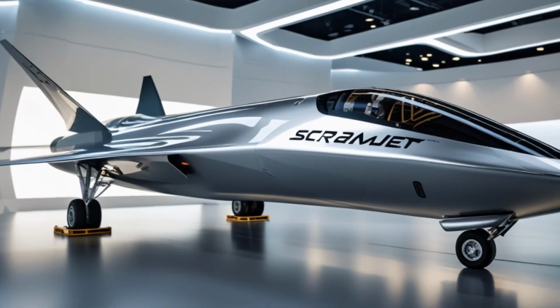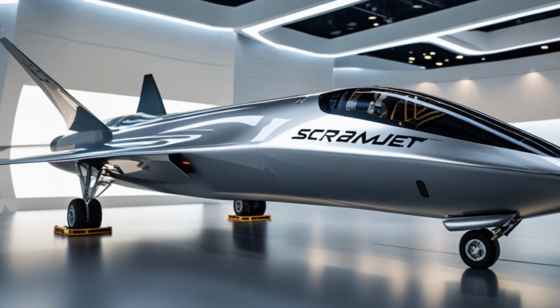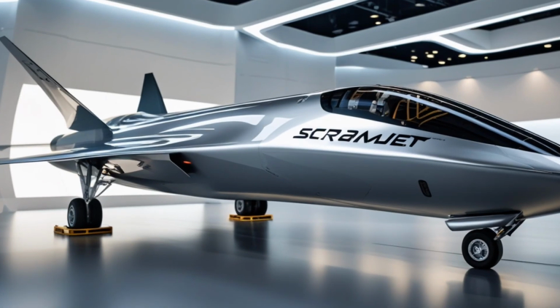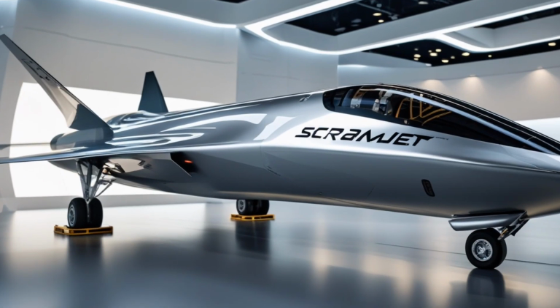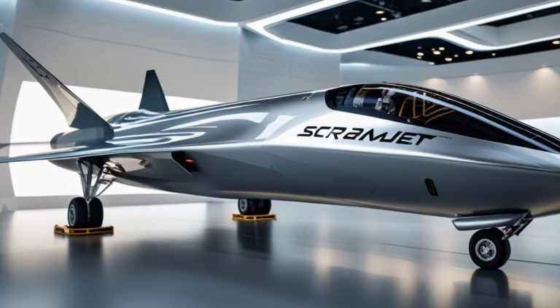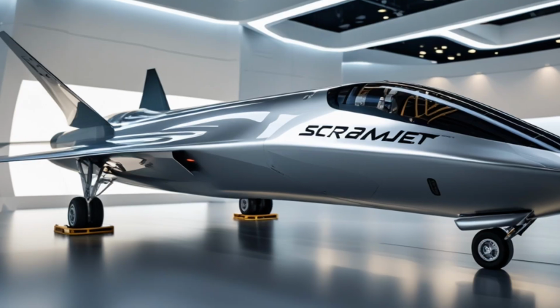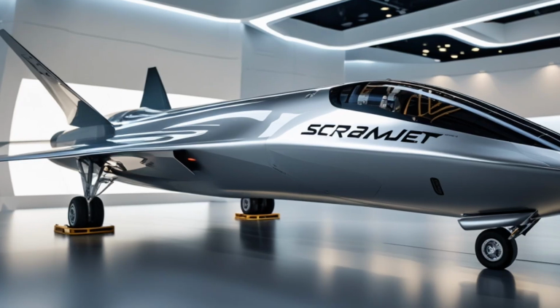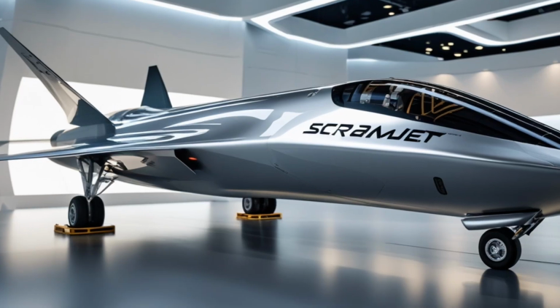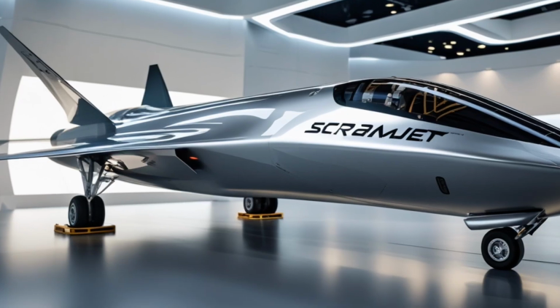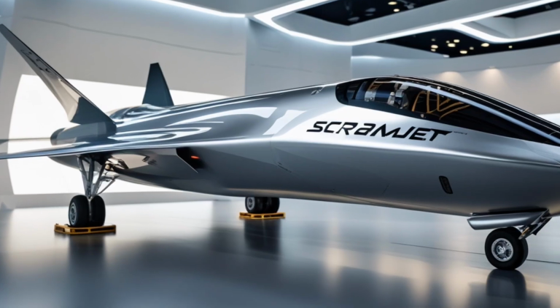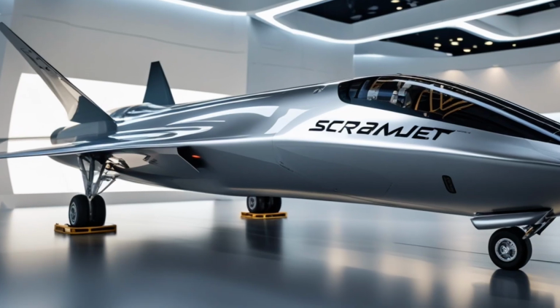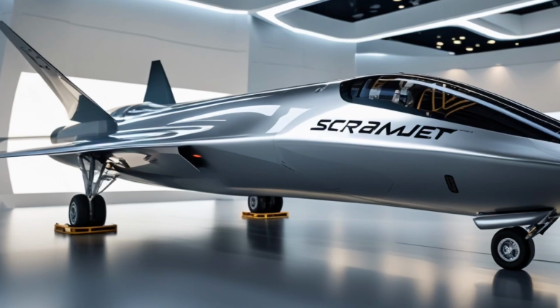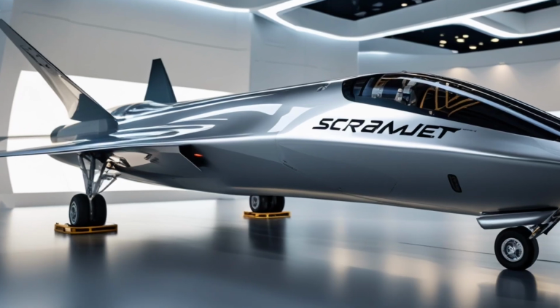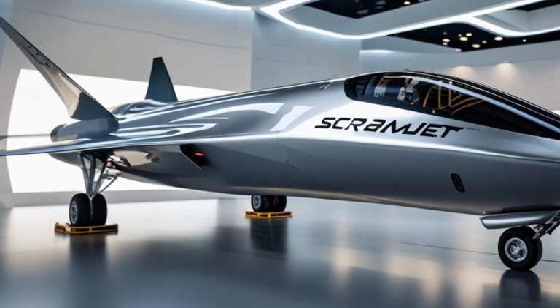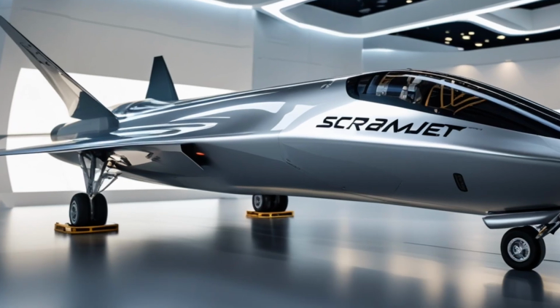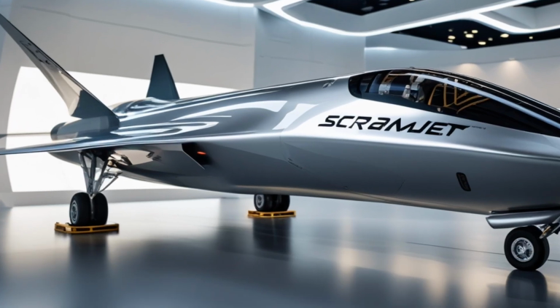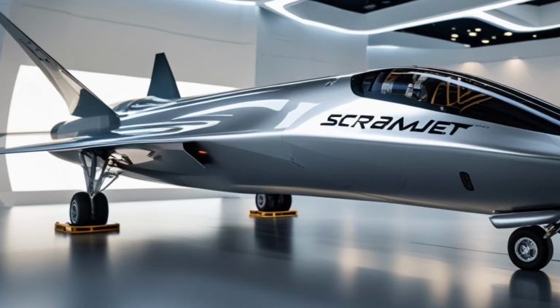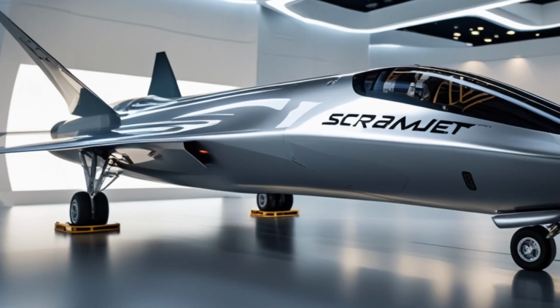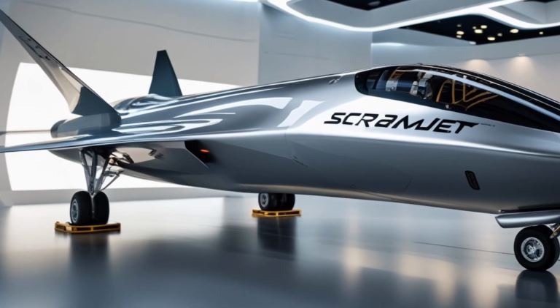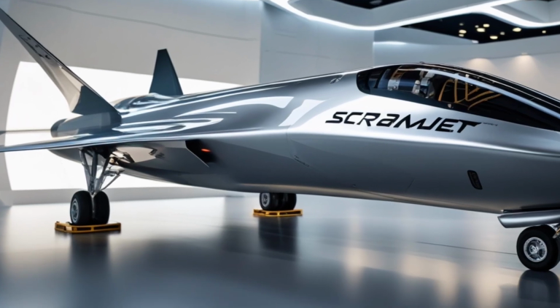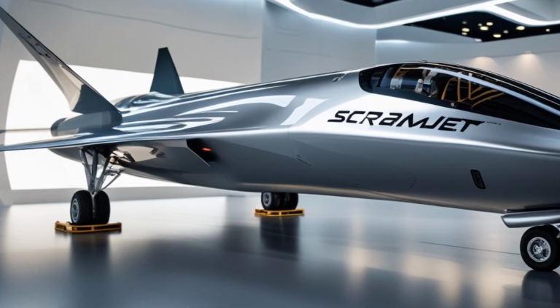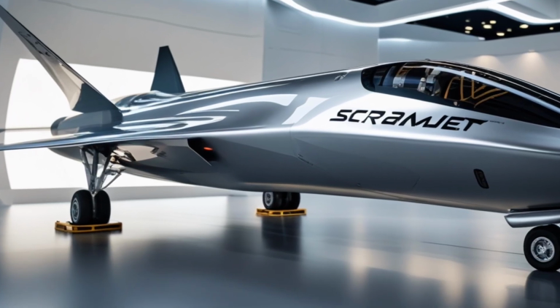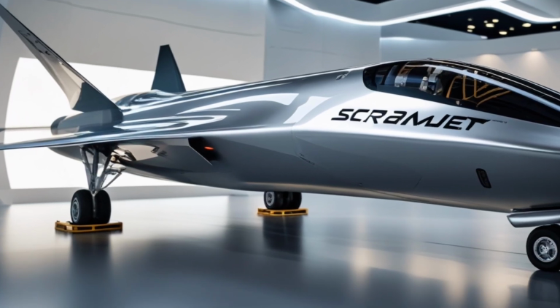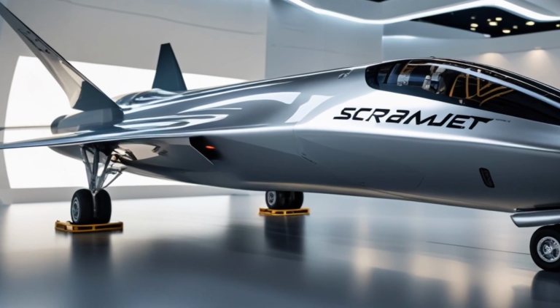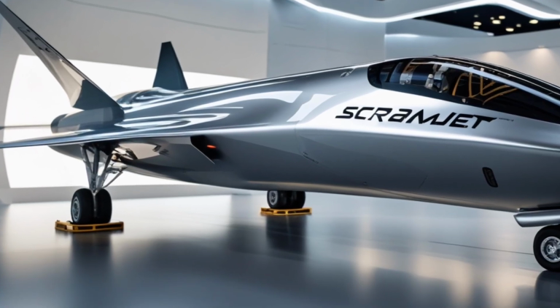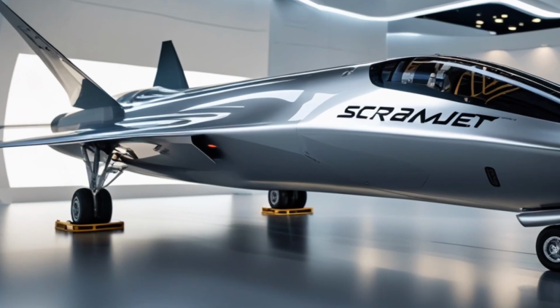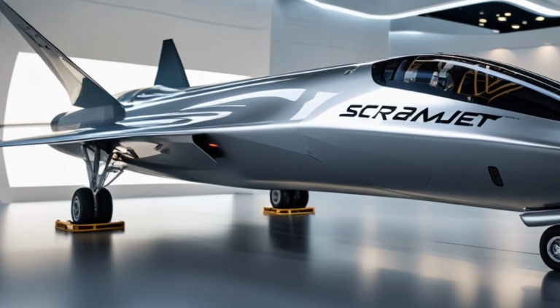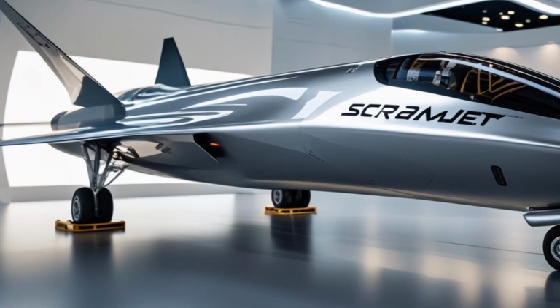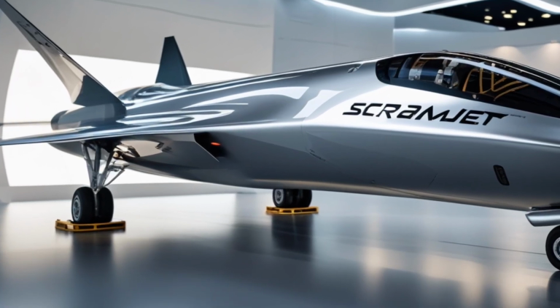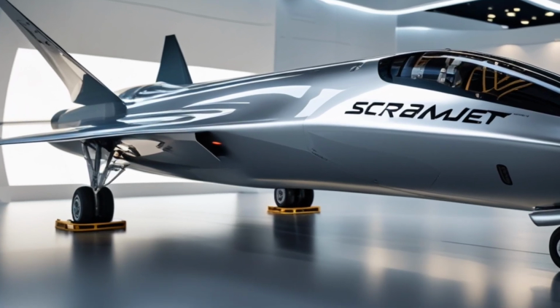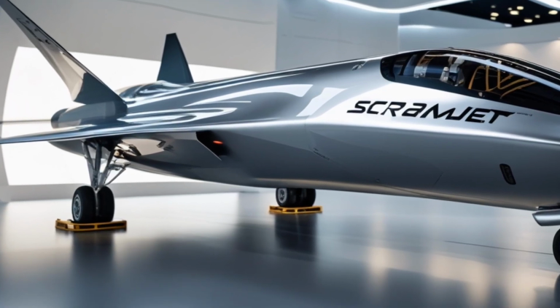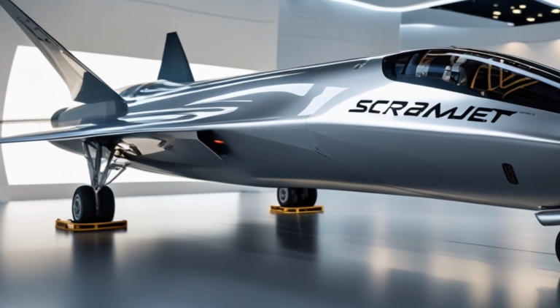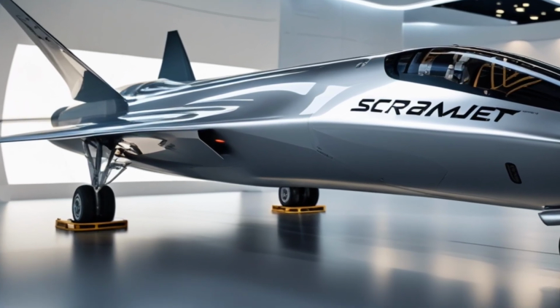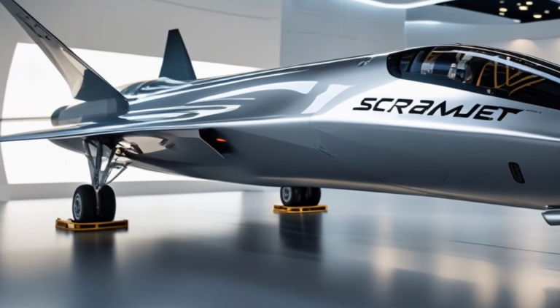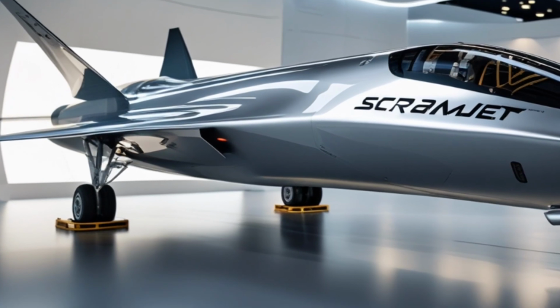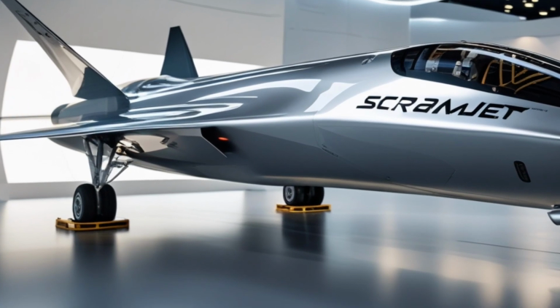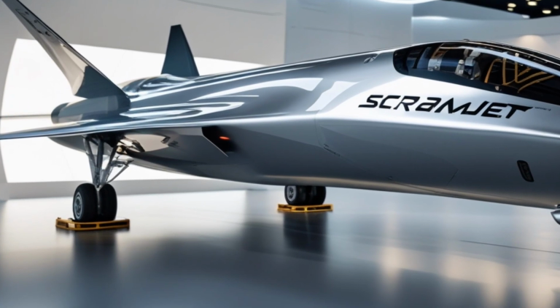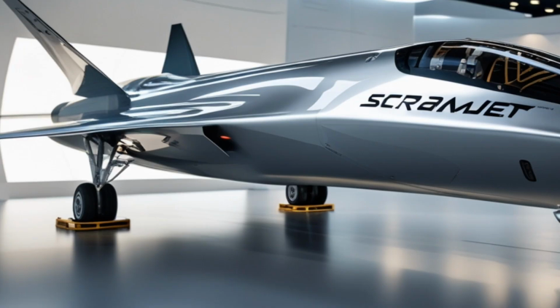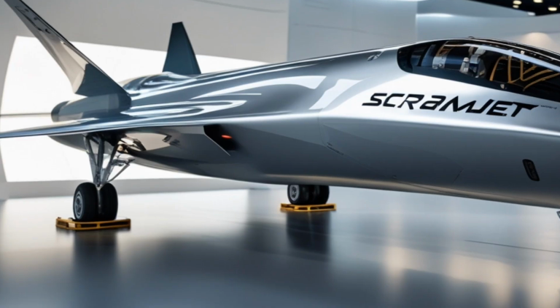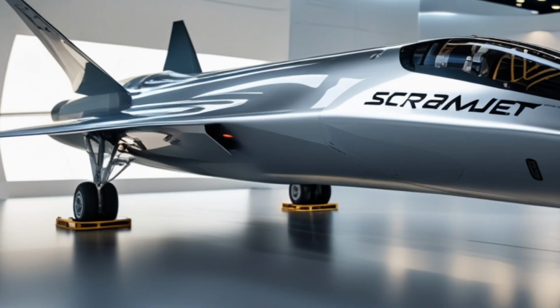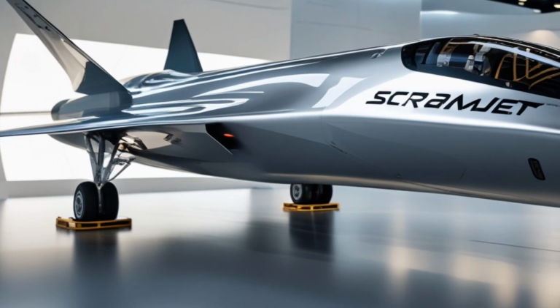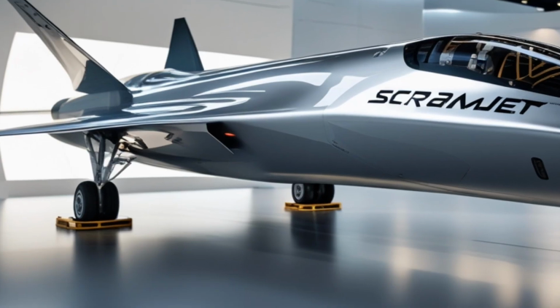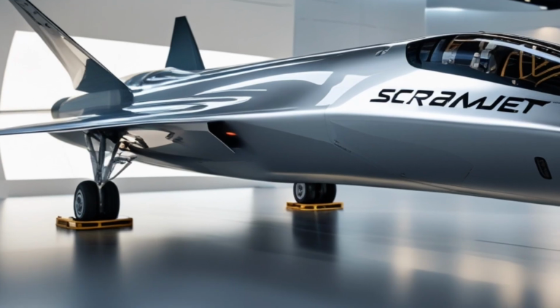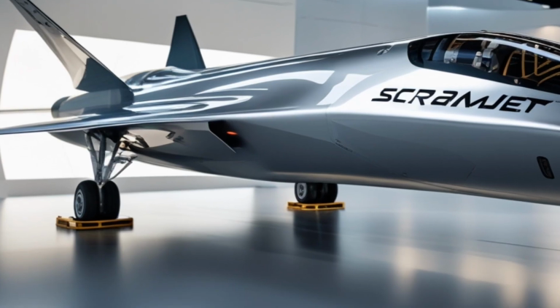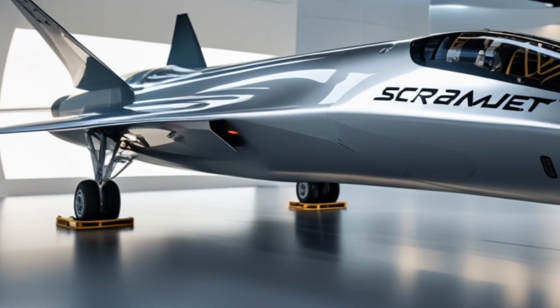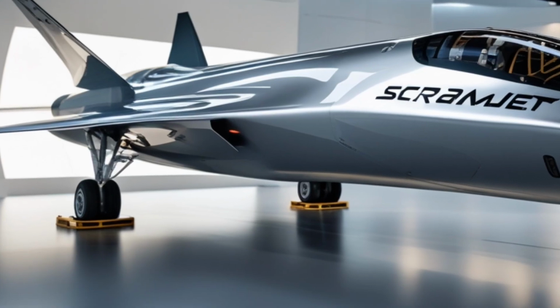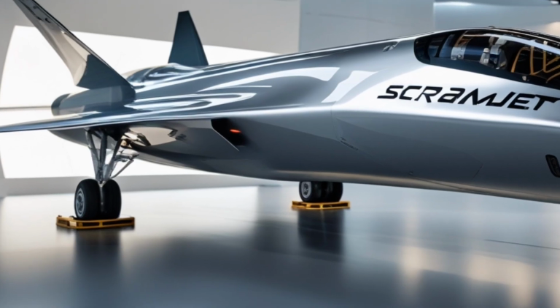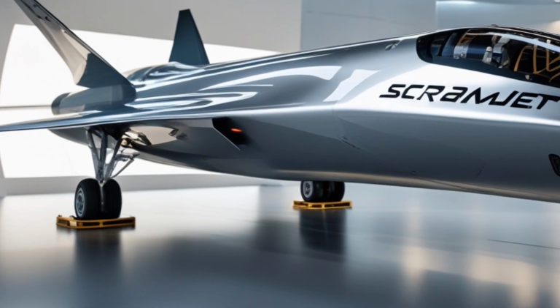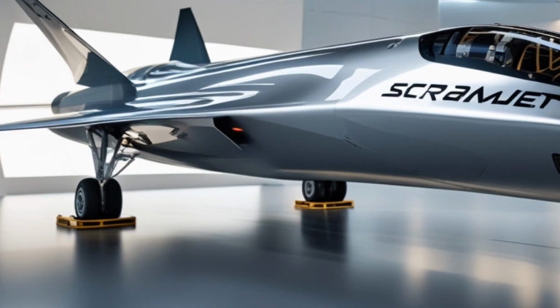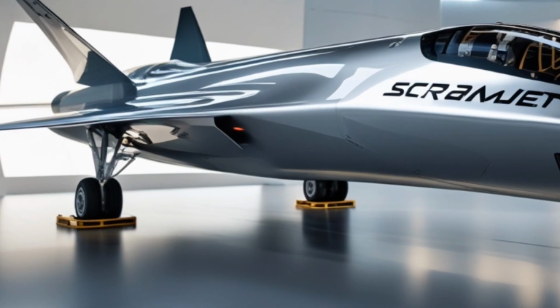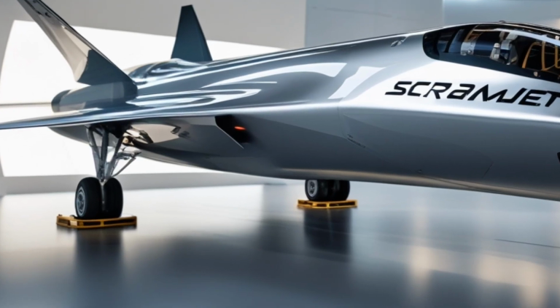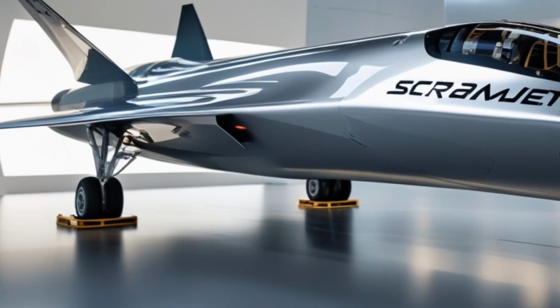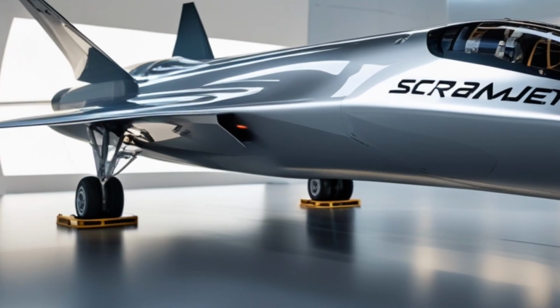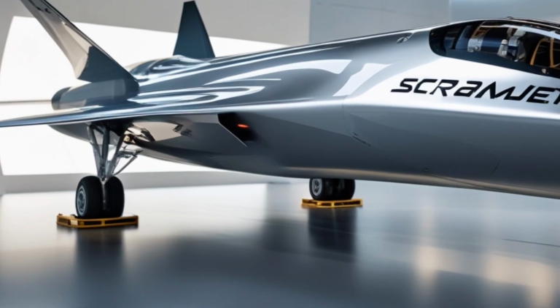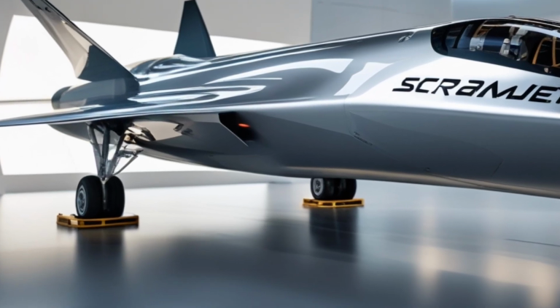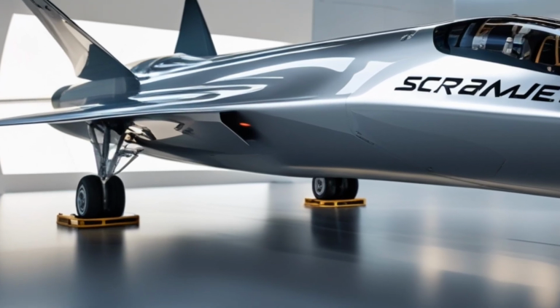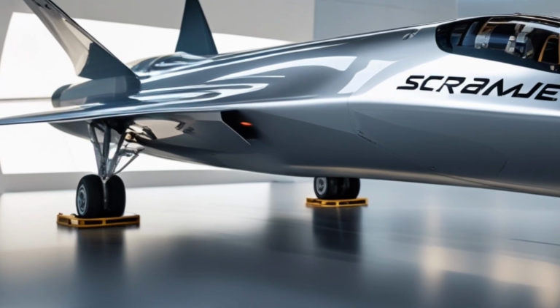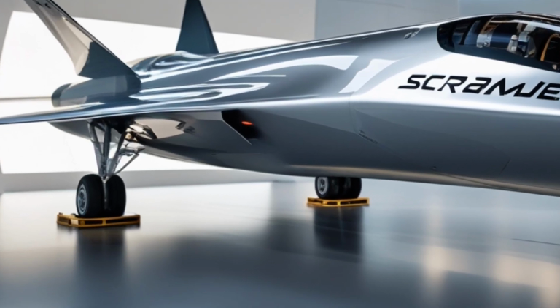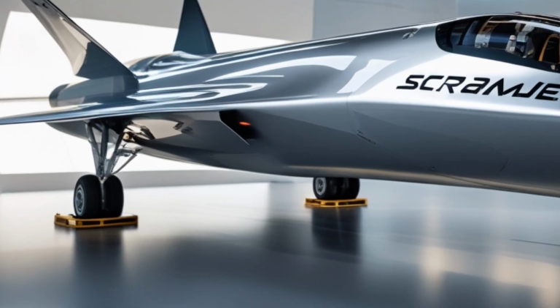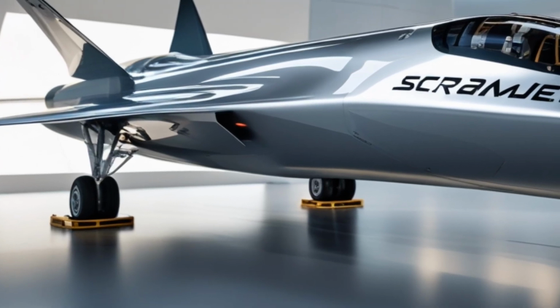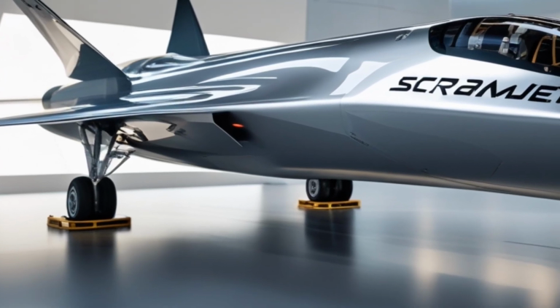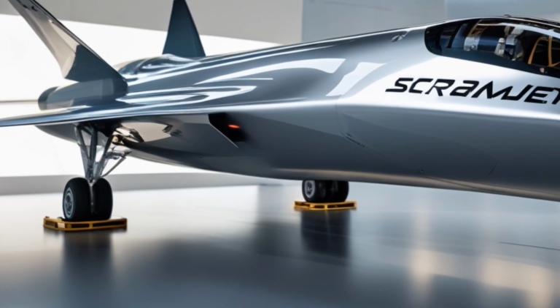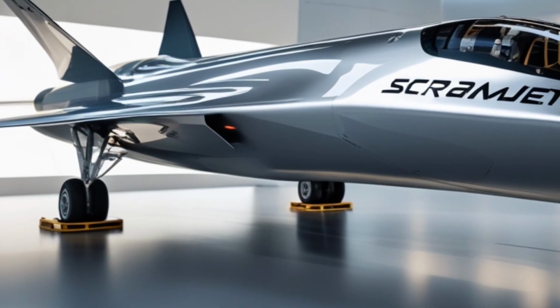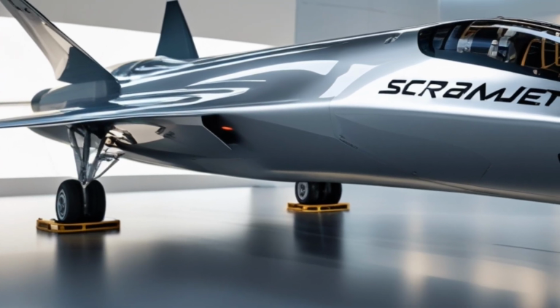That's why scramjet technology is being explored for both military applications and future space travel. Now here's where things get tricky — a scramjet only works once it's already going very fast, at least Mach 4.